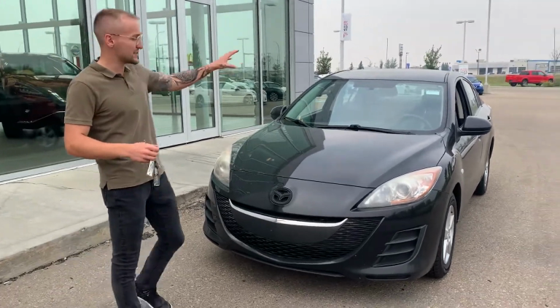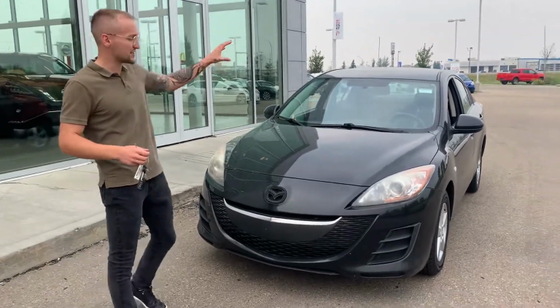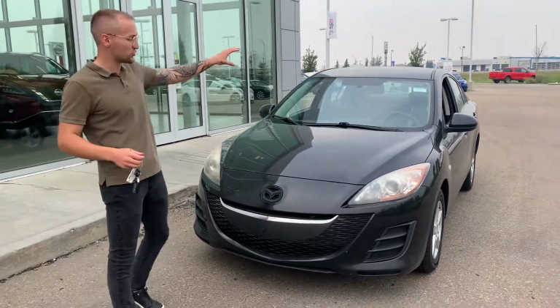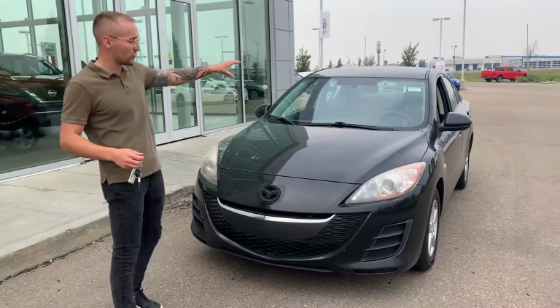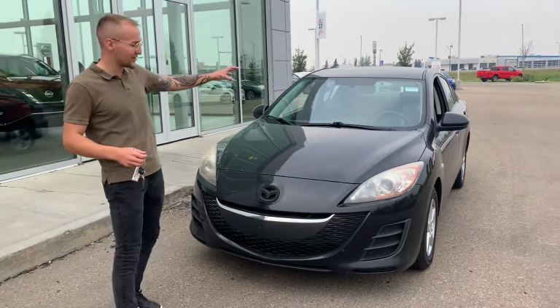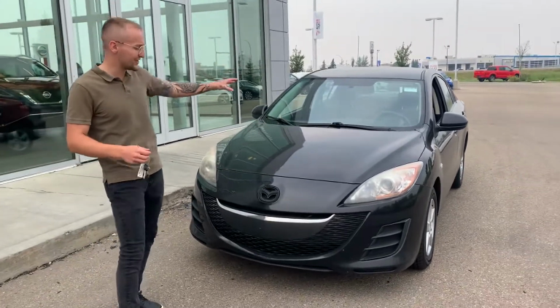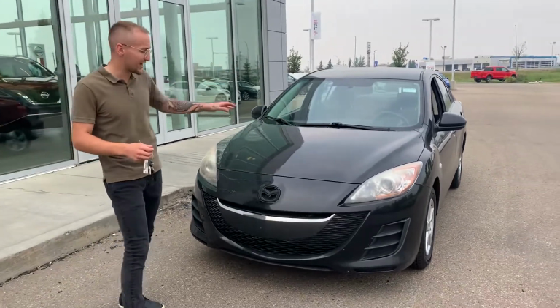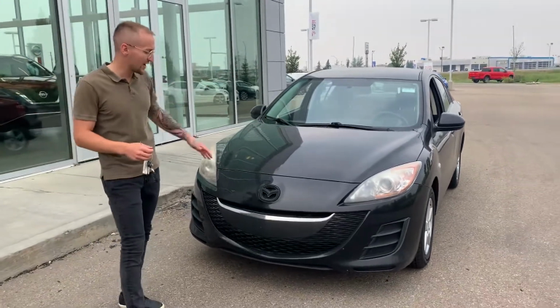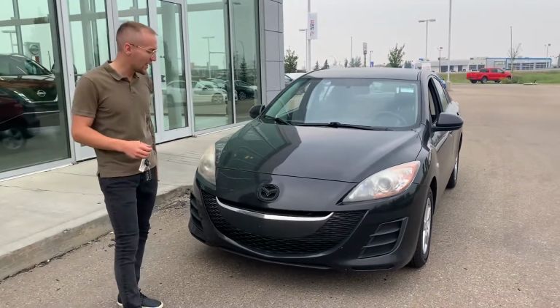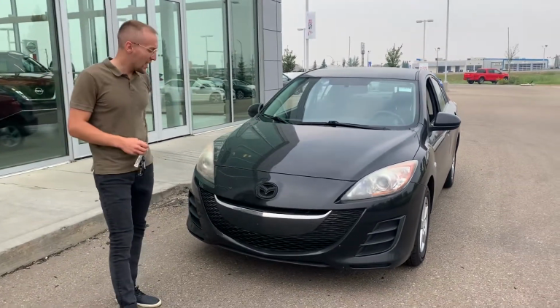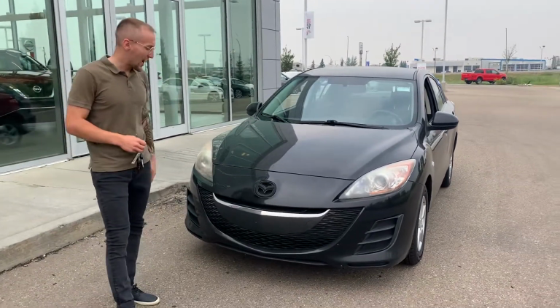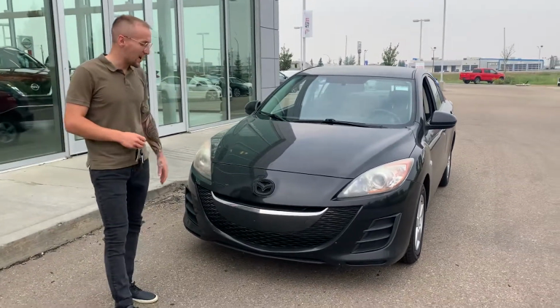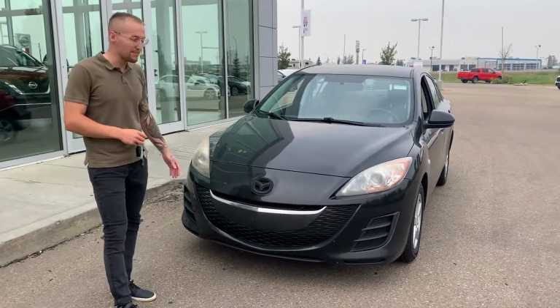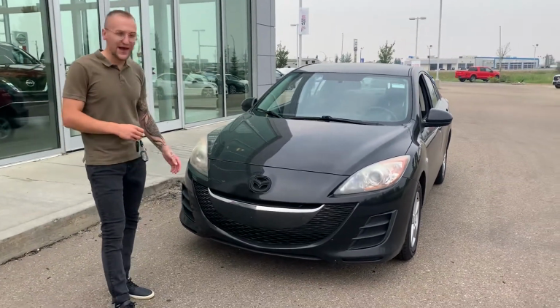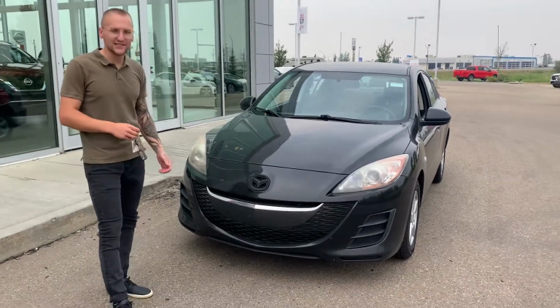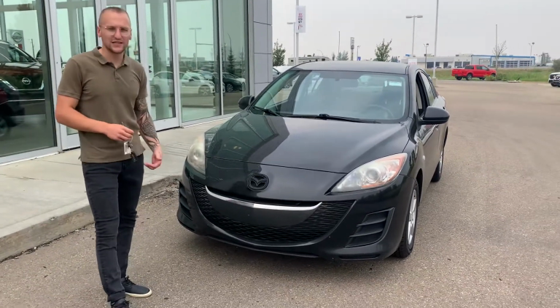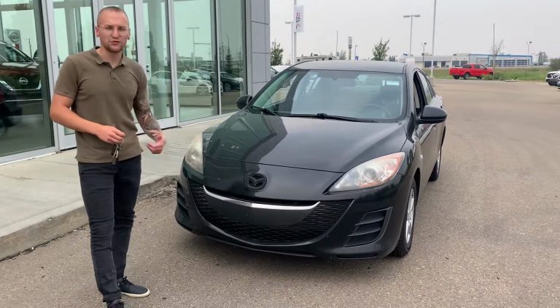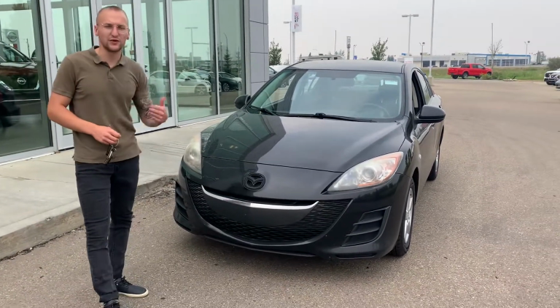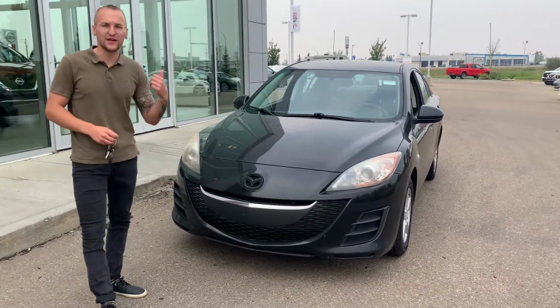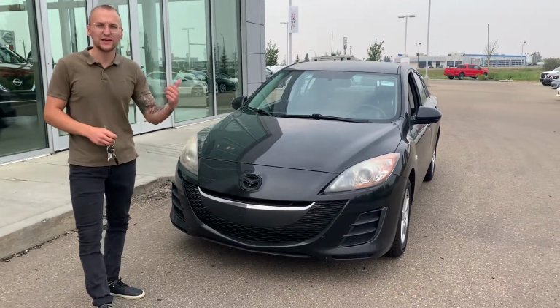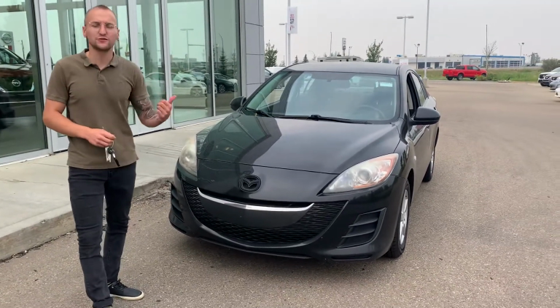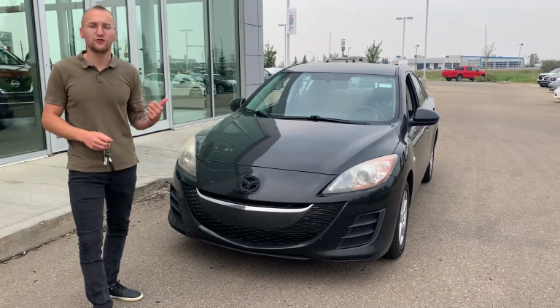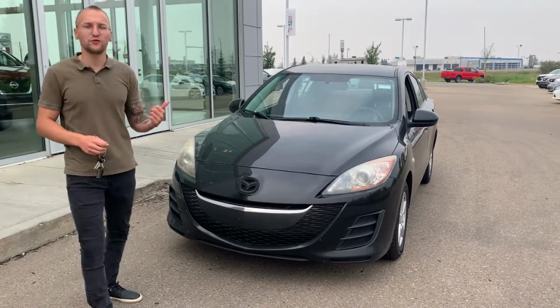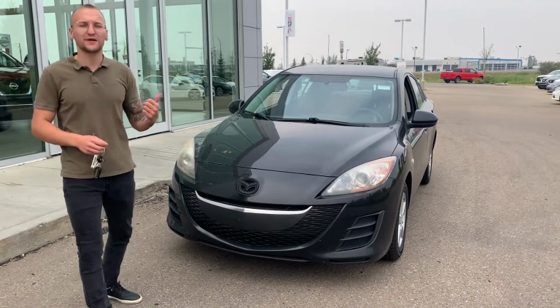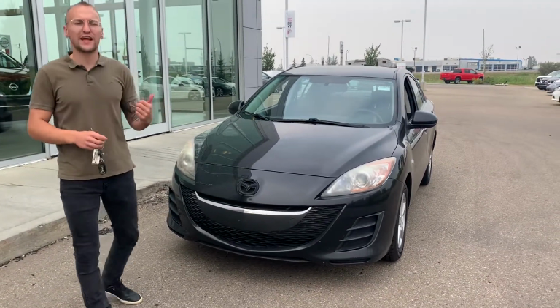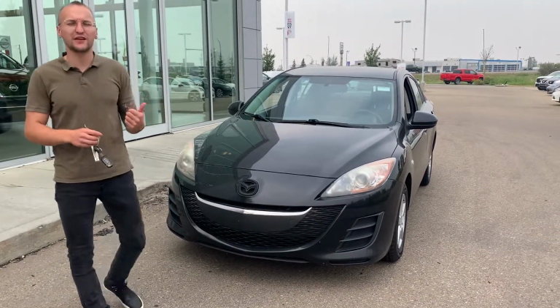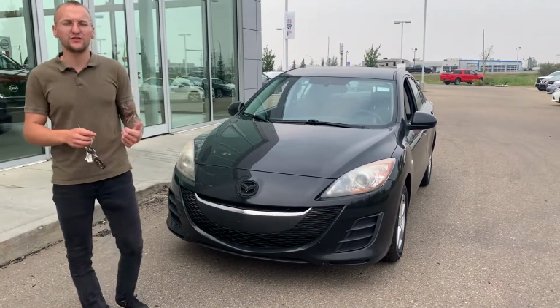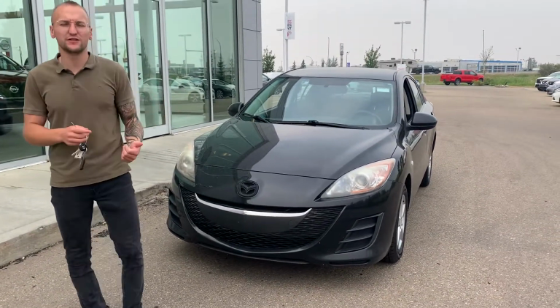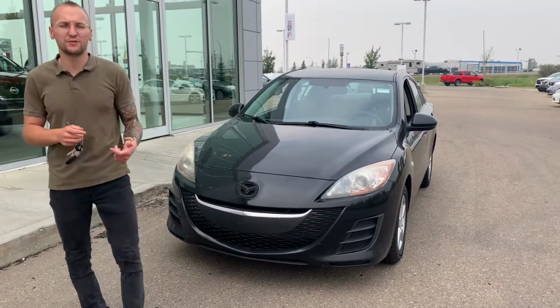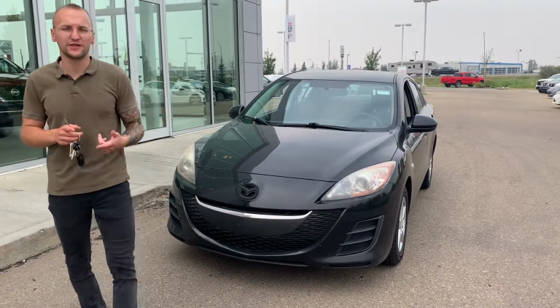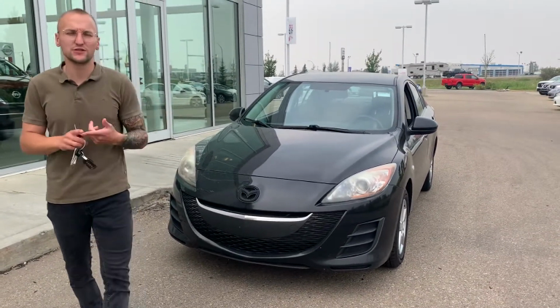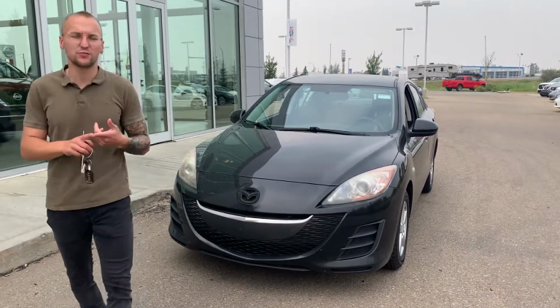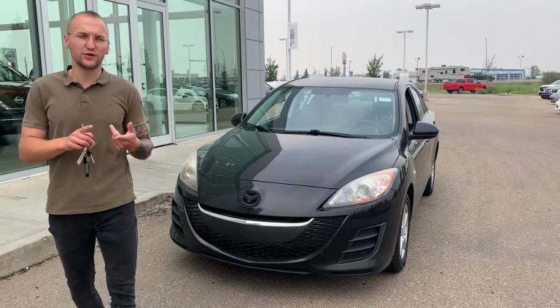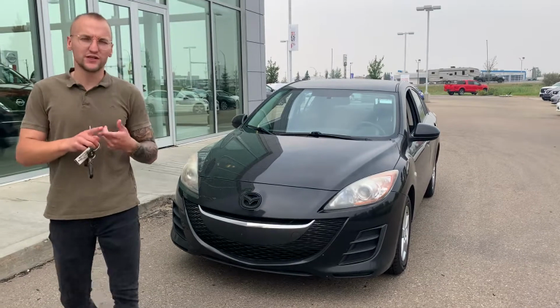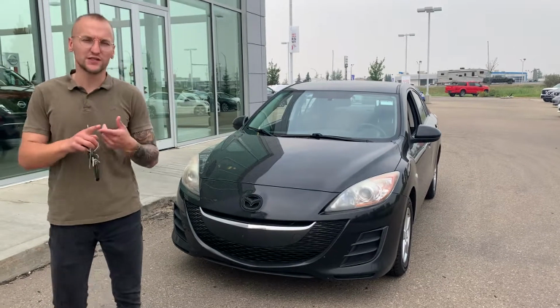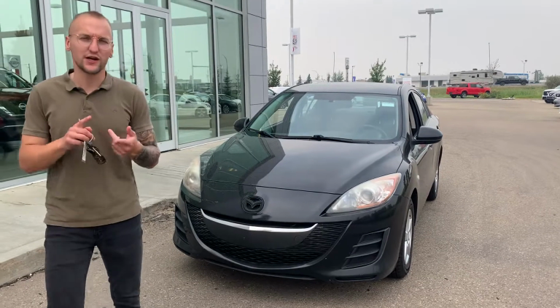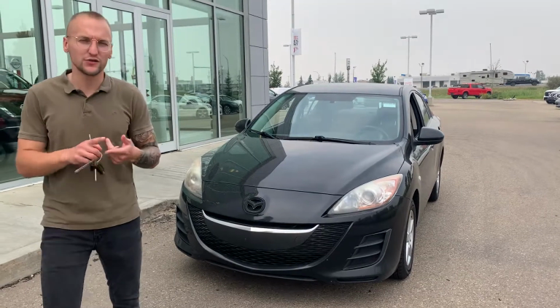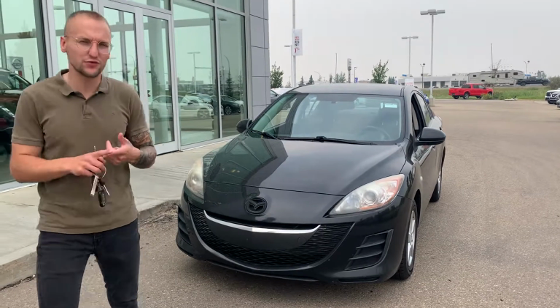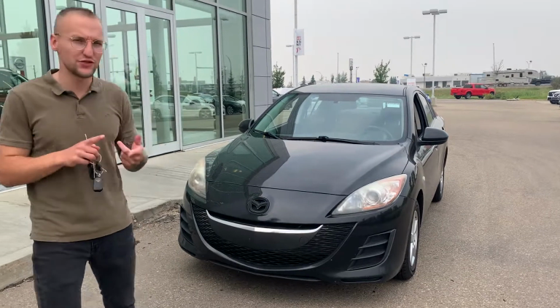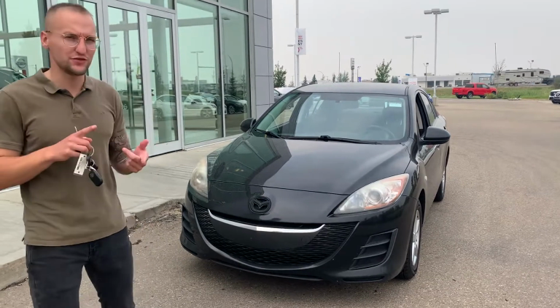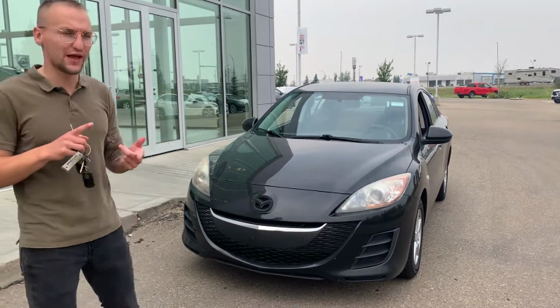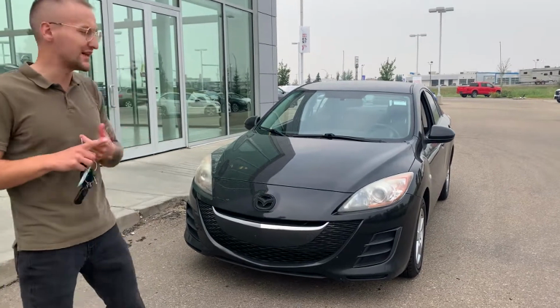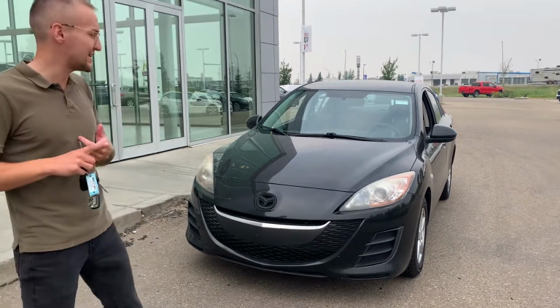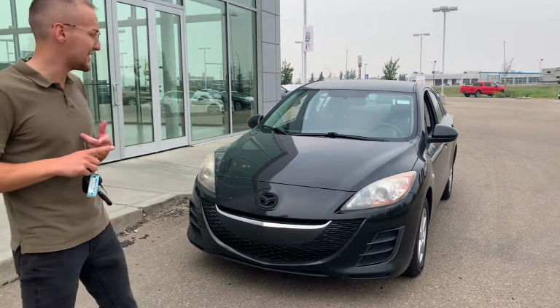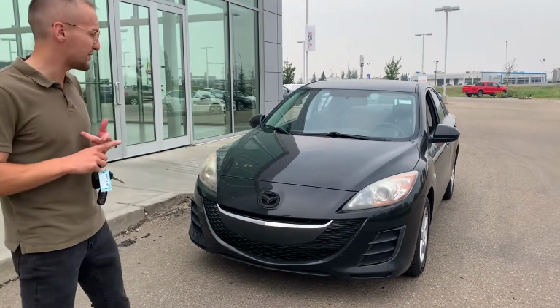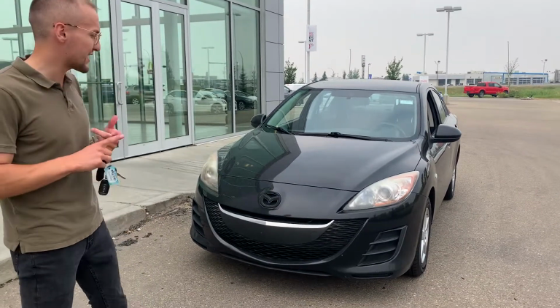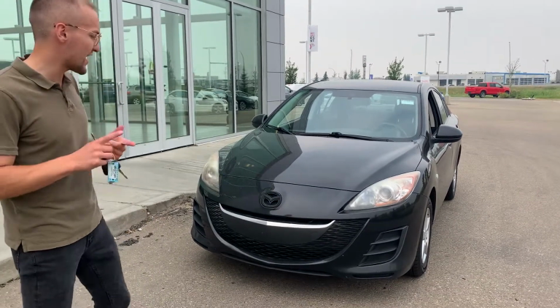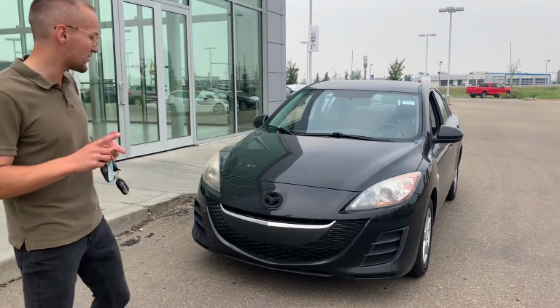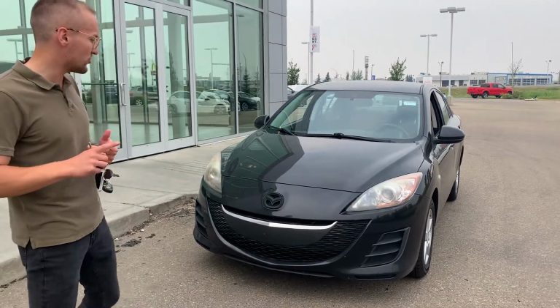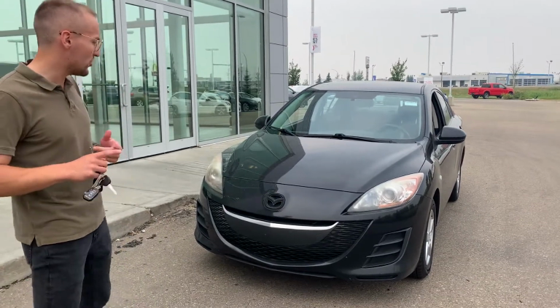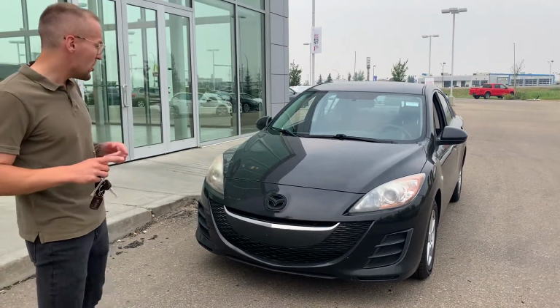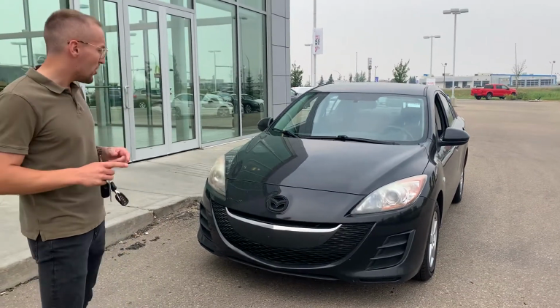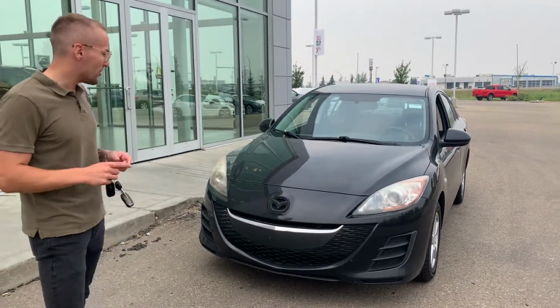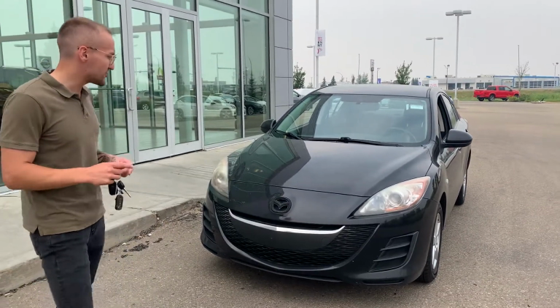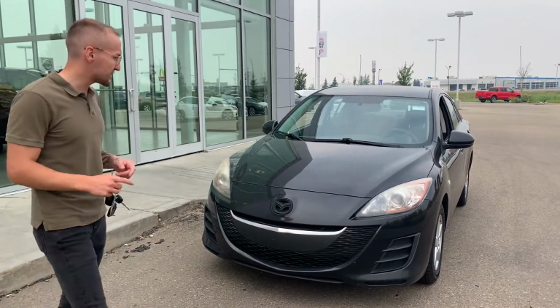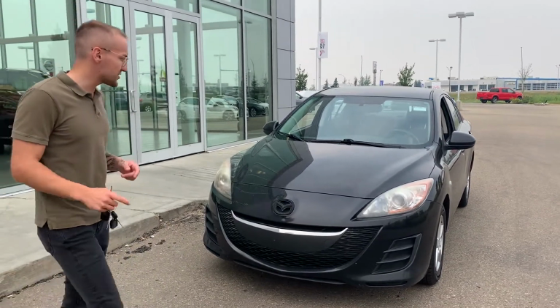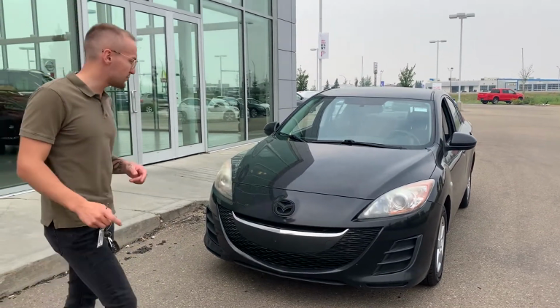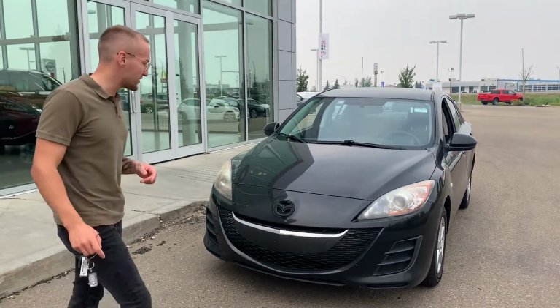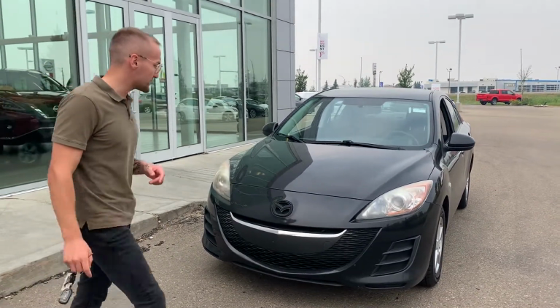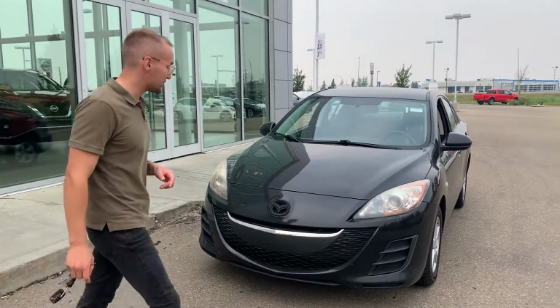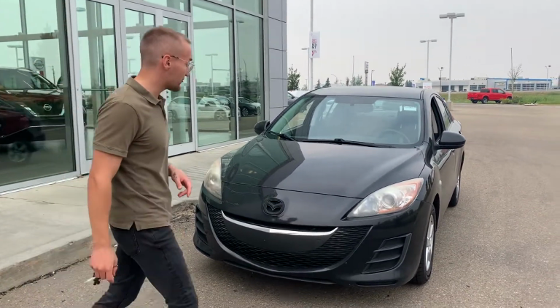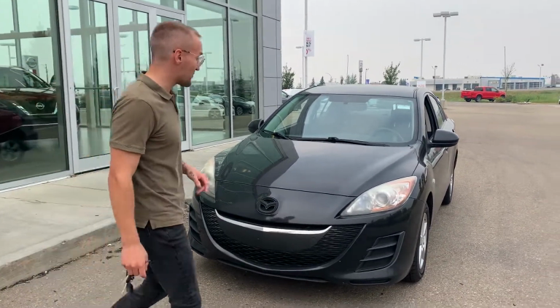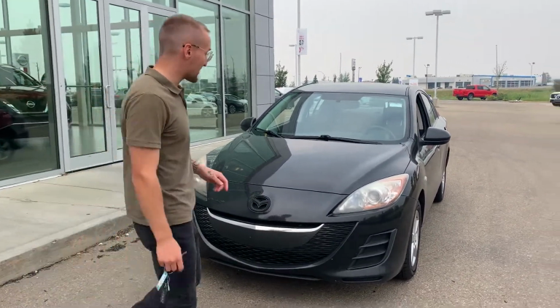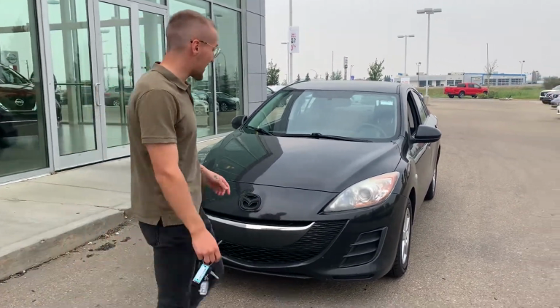This 2010 Mazda 3. It is fully mechanically inspected — so brakes, tires, links, anything mechanical — all checks out by our certified mechanic.